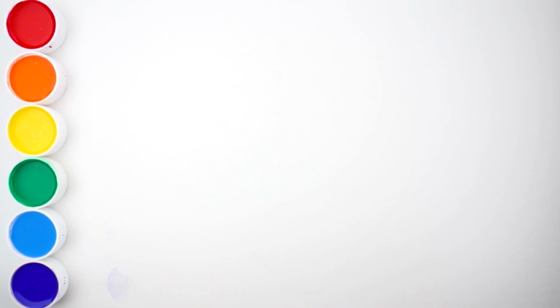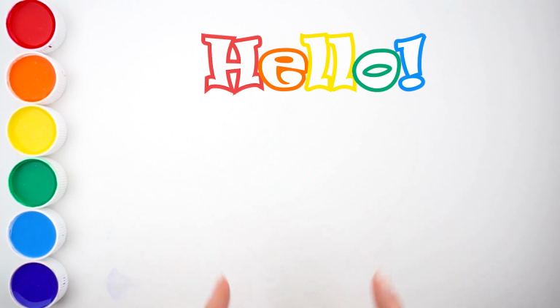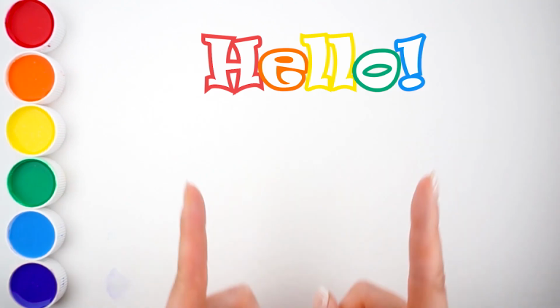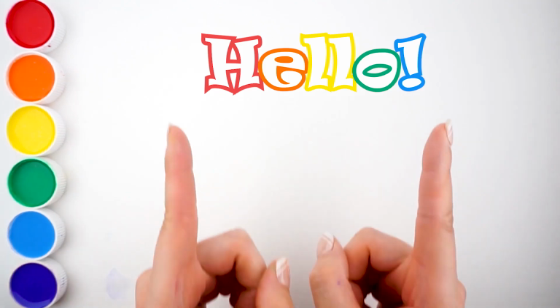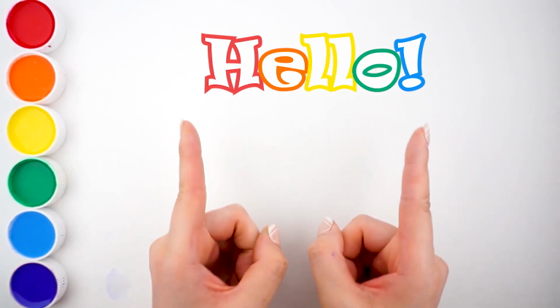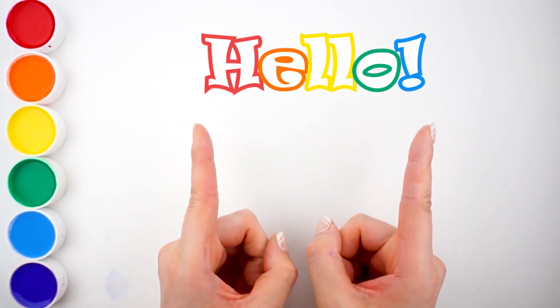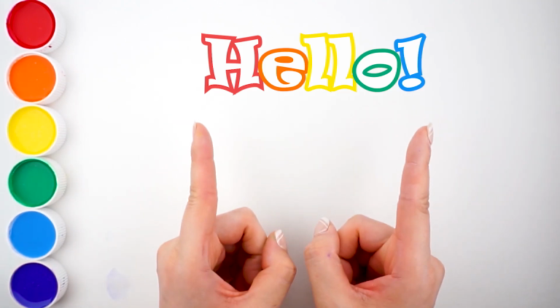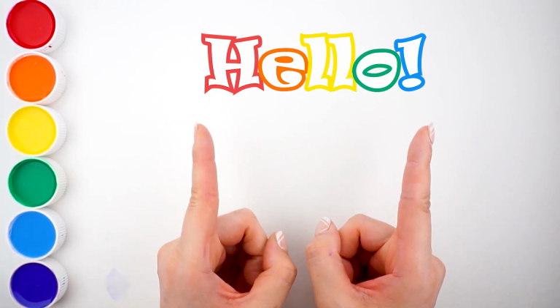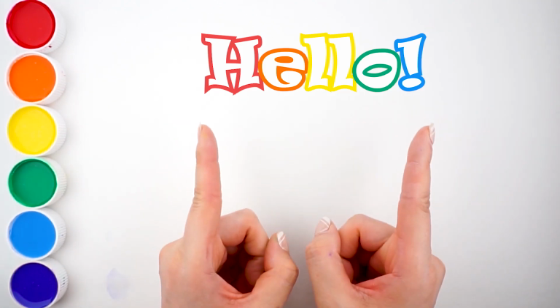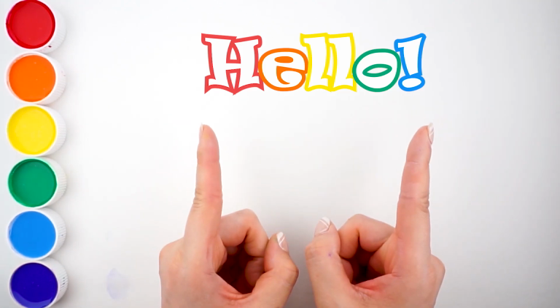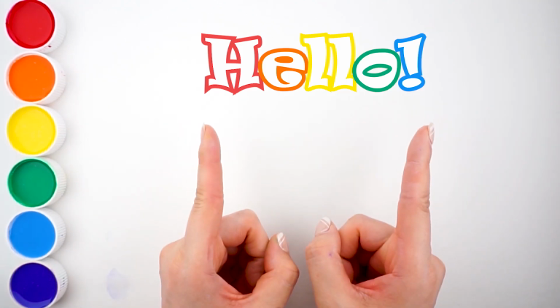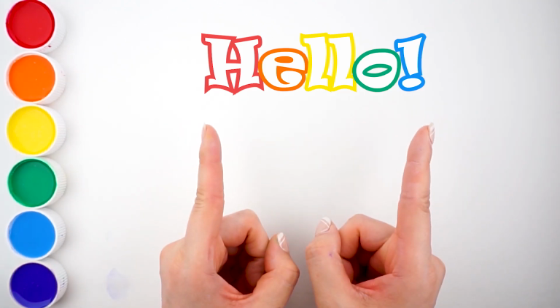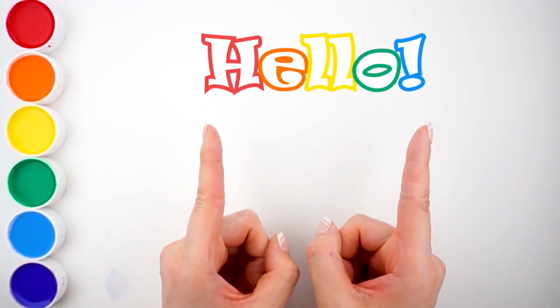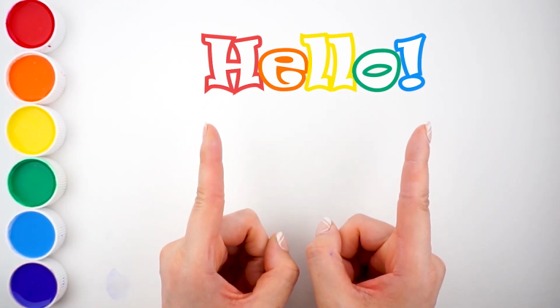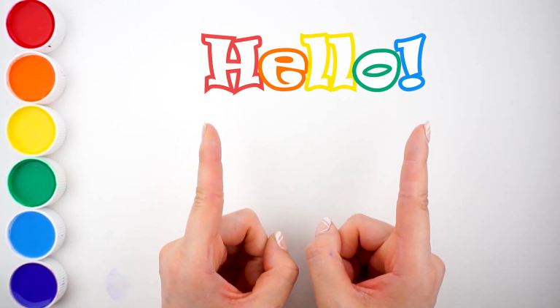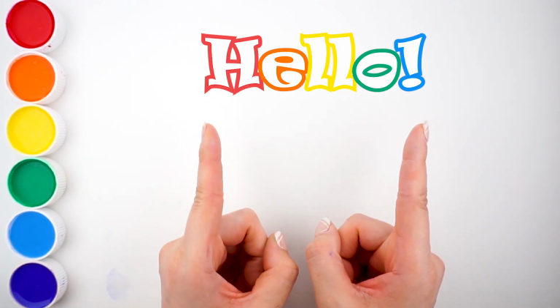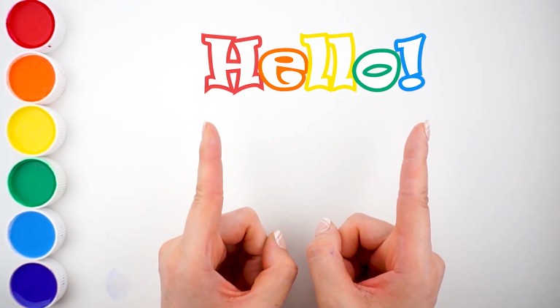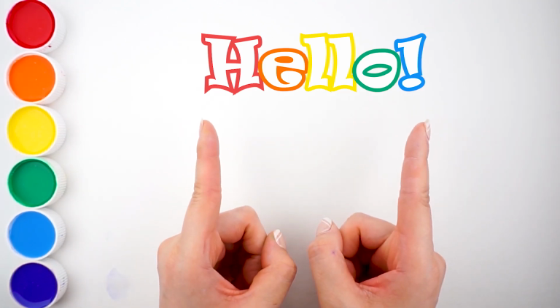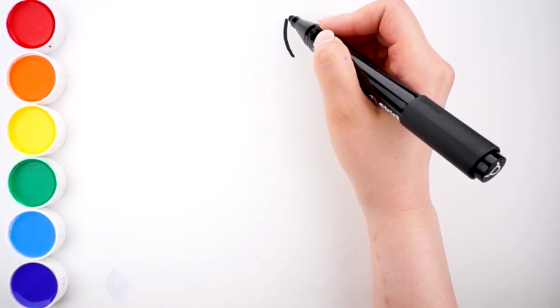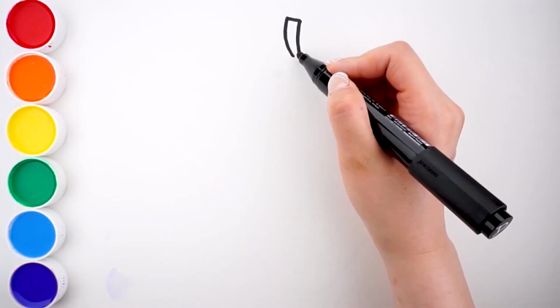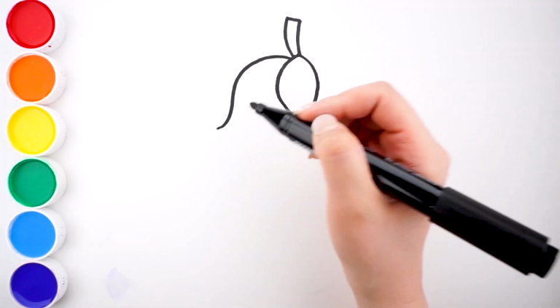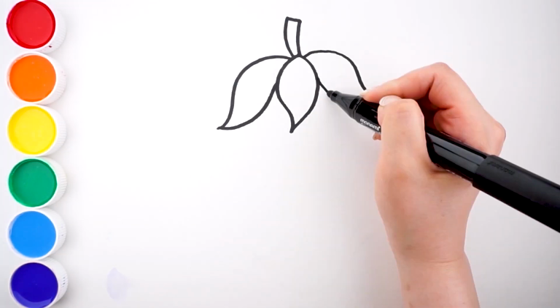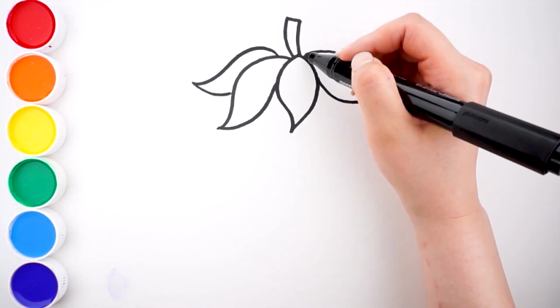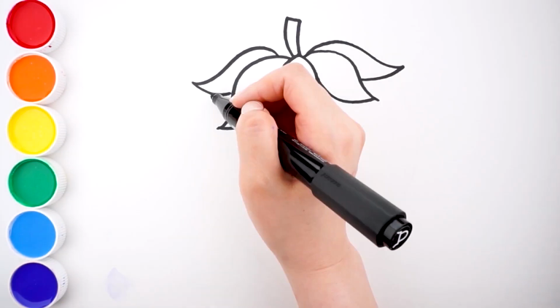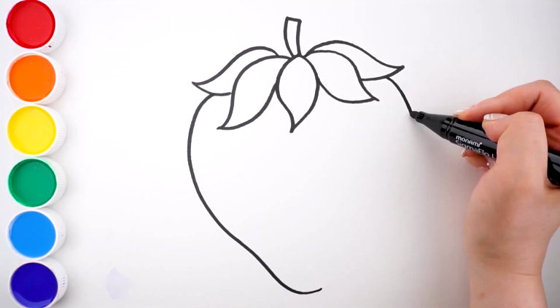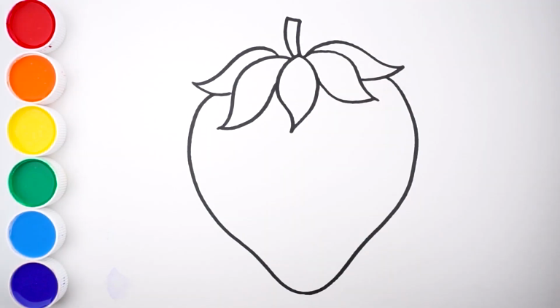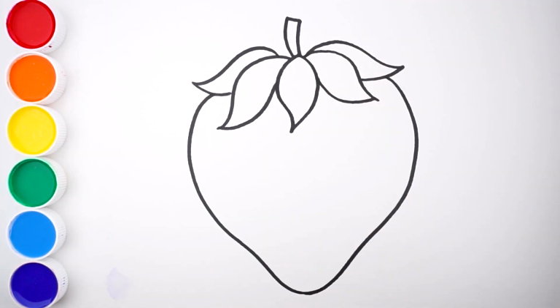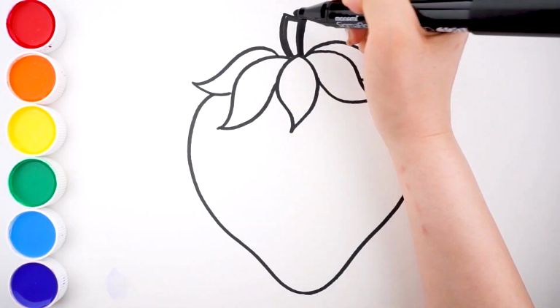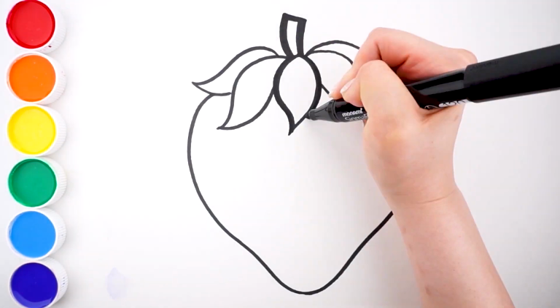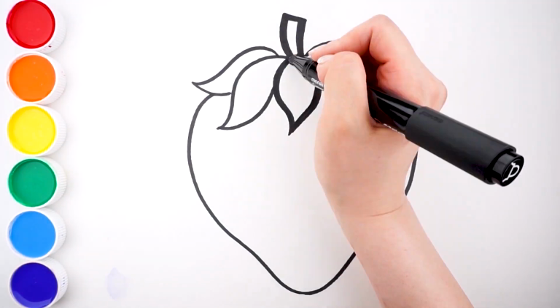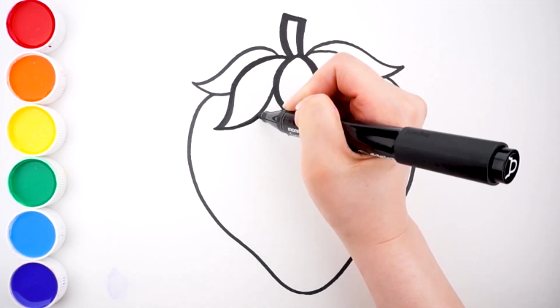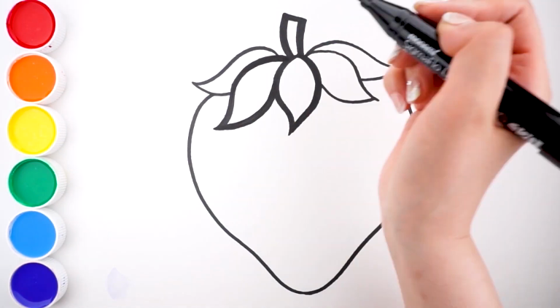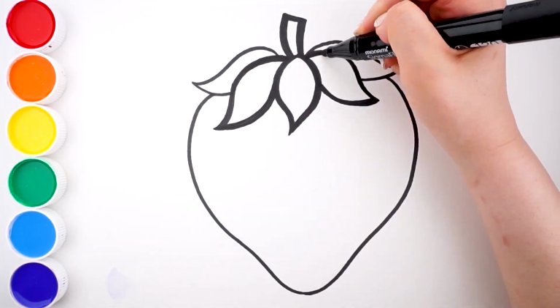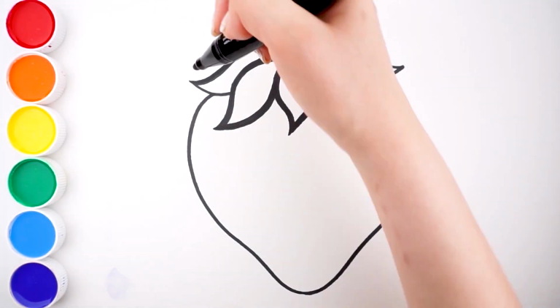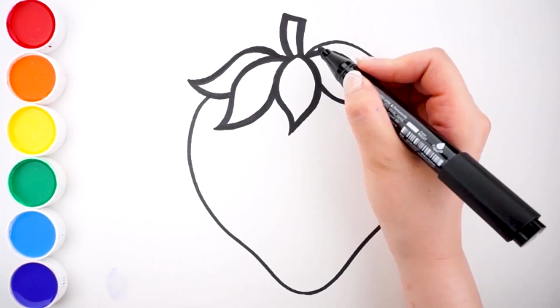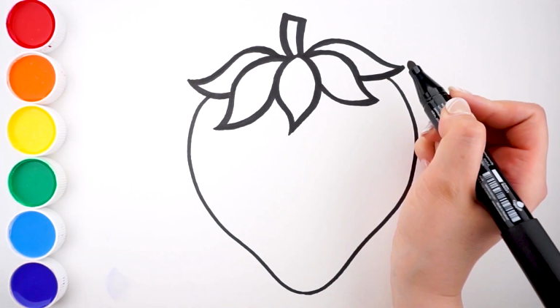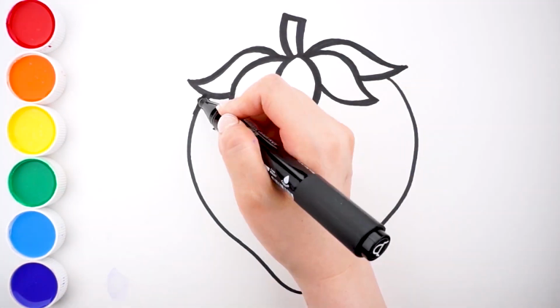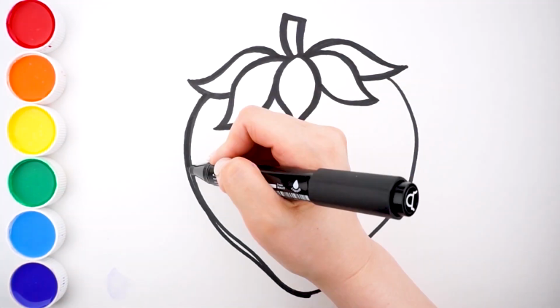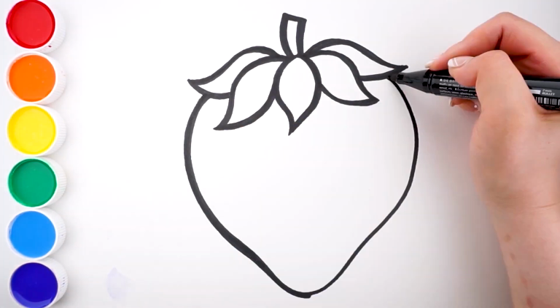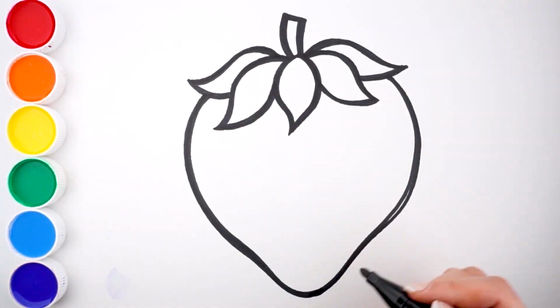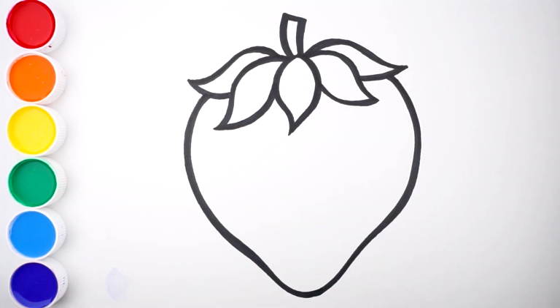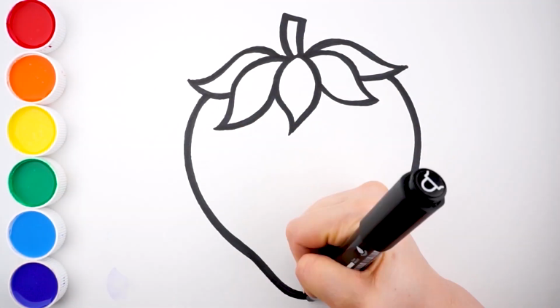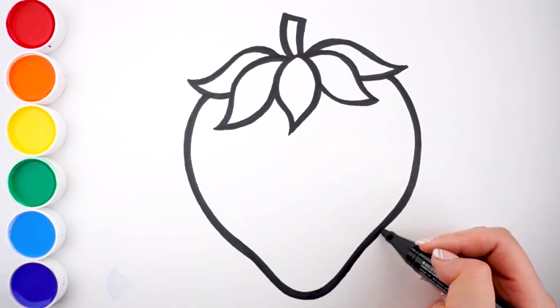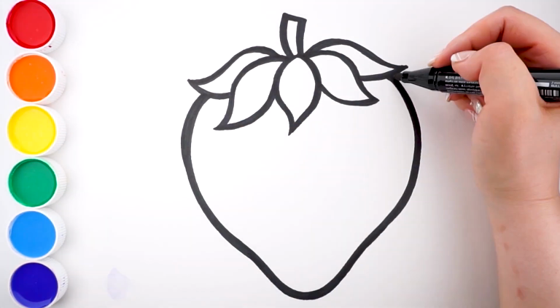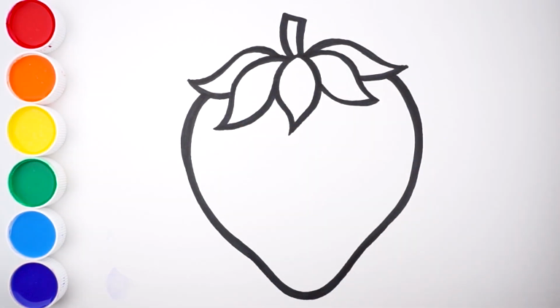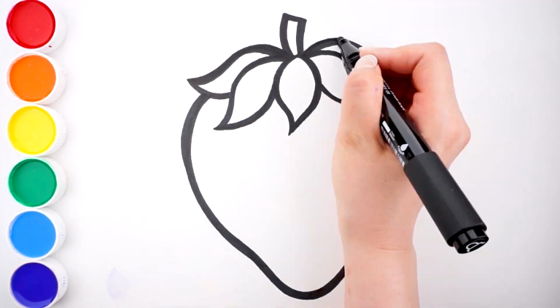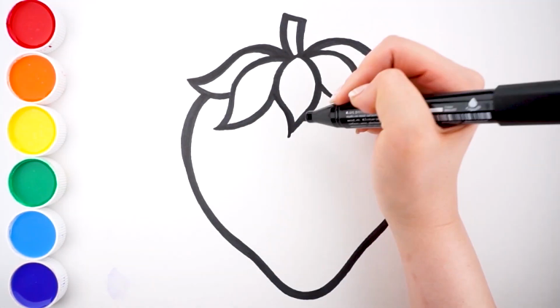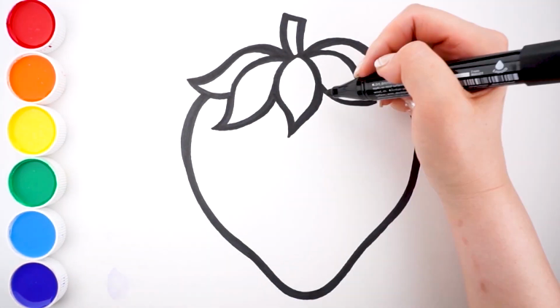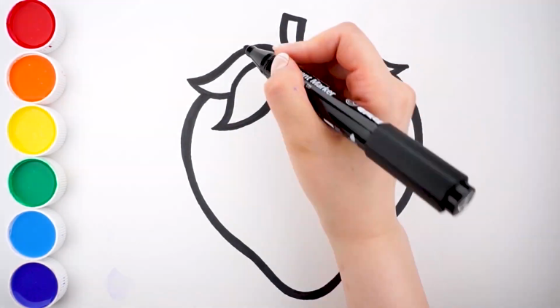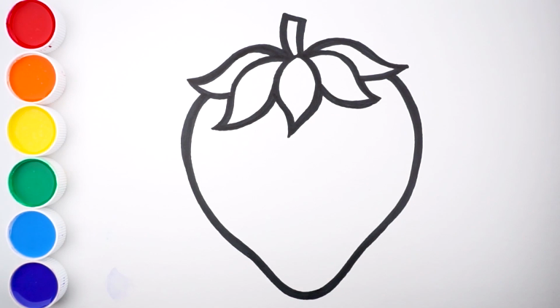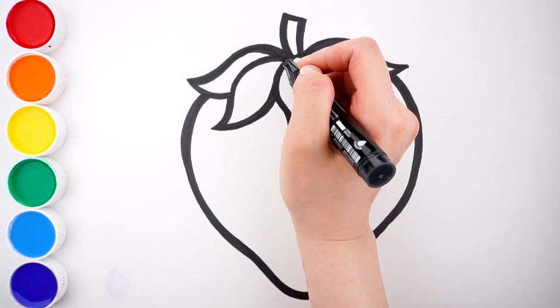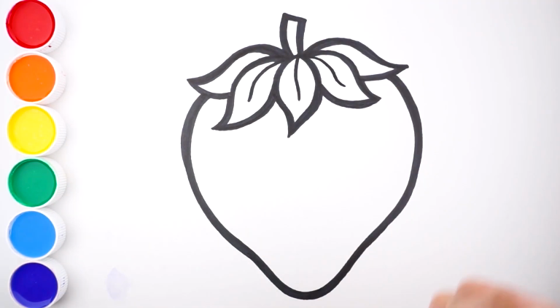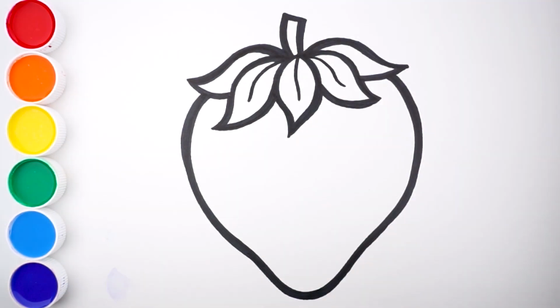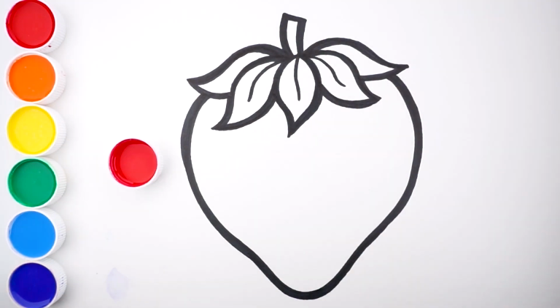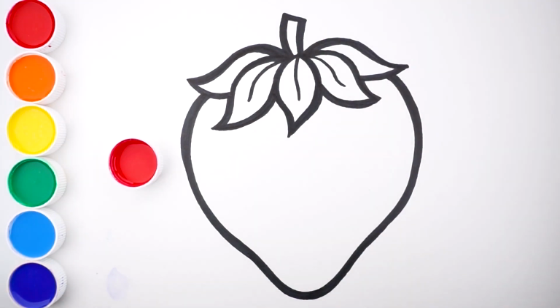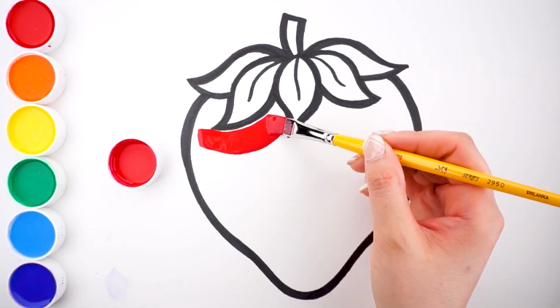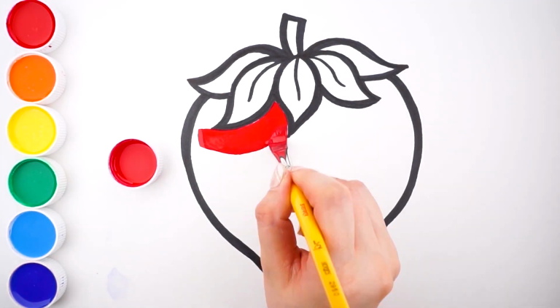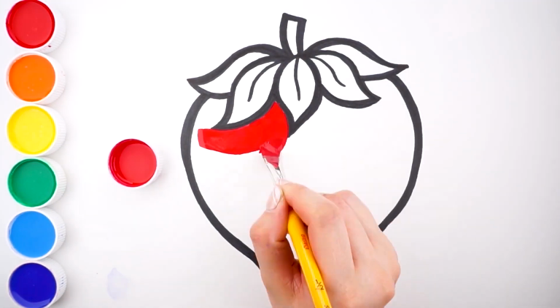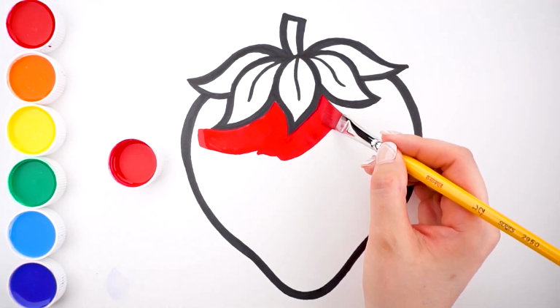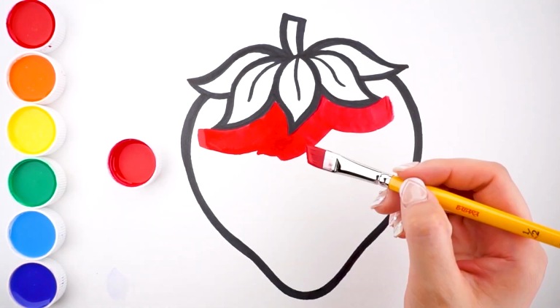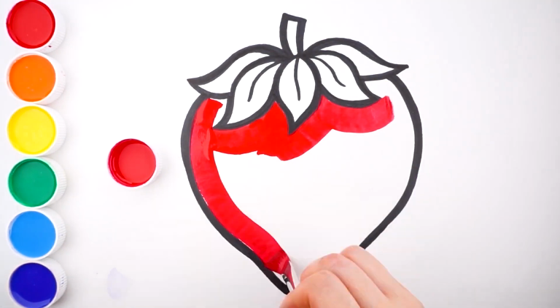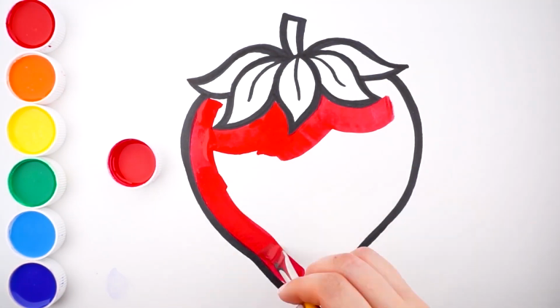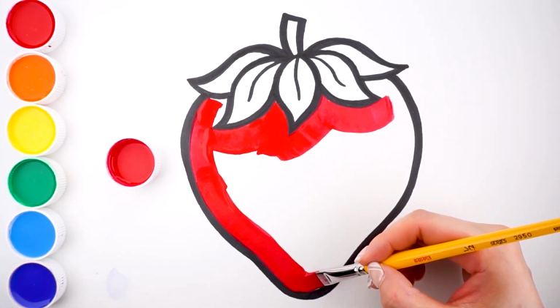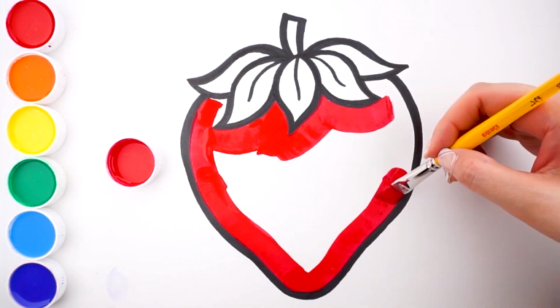Hello, it's Charlotte. Today, we're going to draw and paint the strawberry.